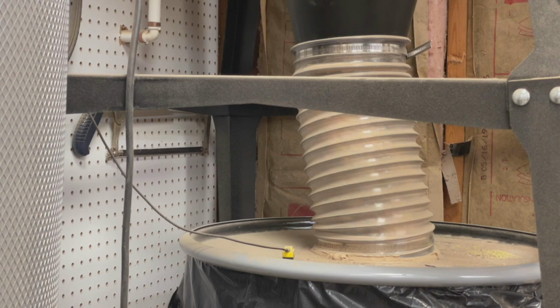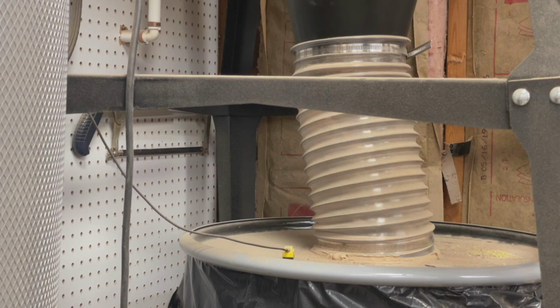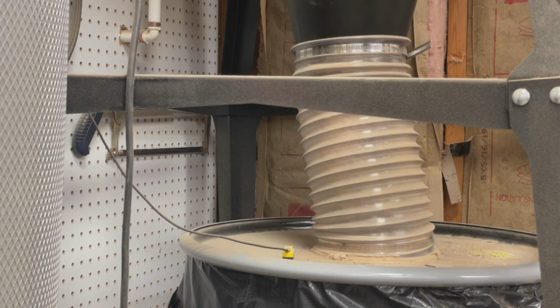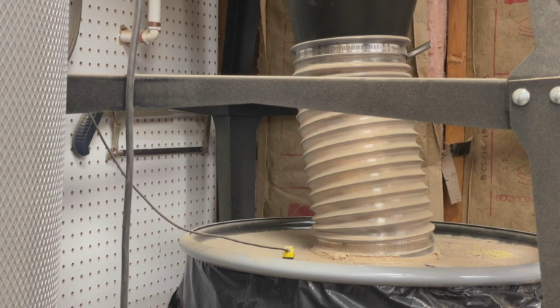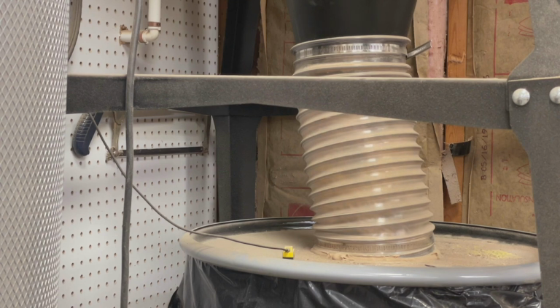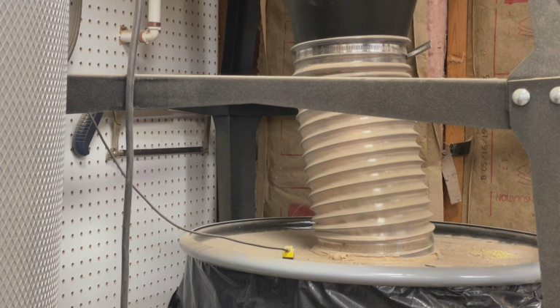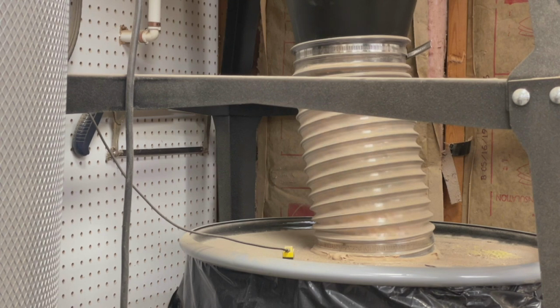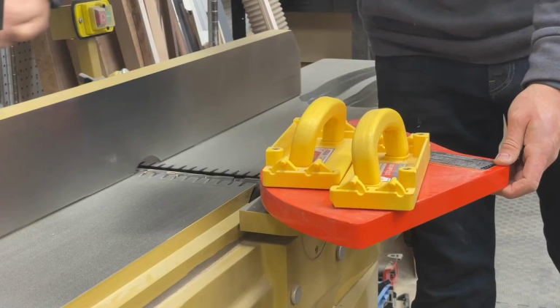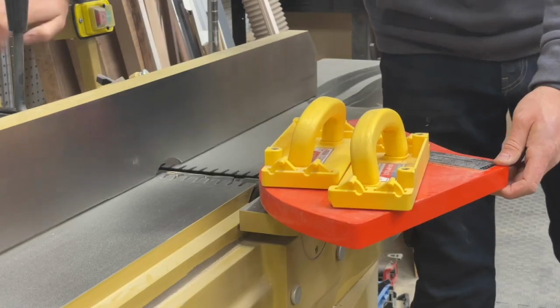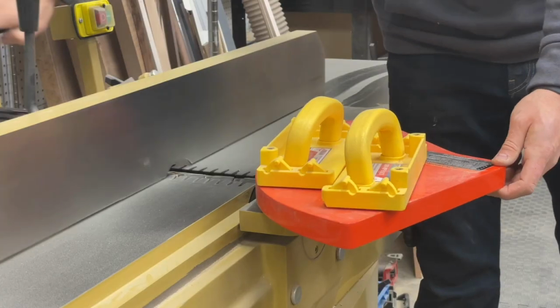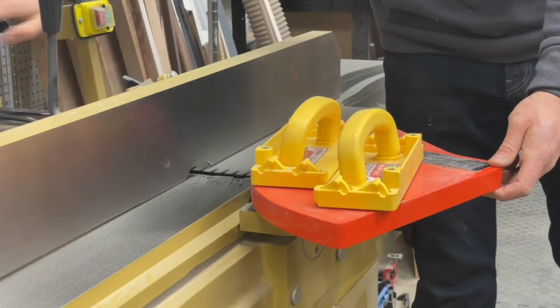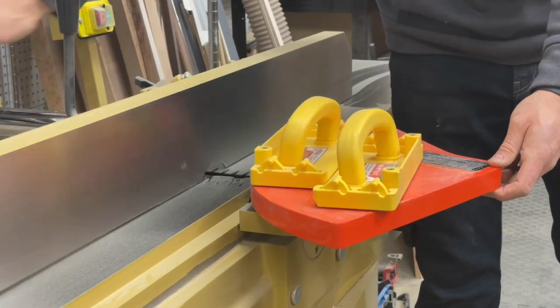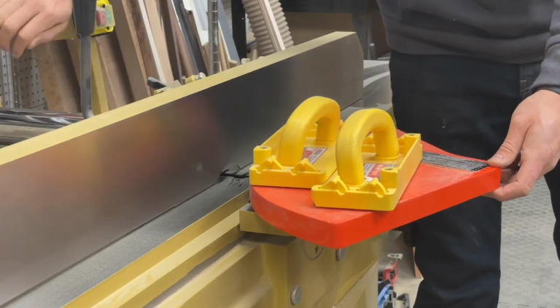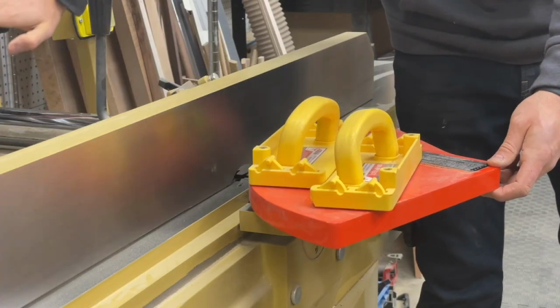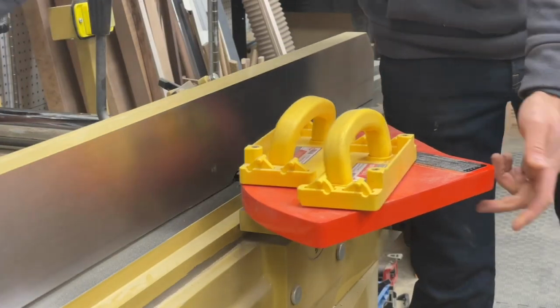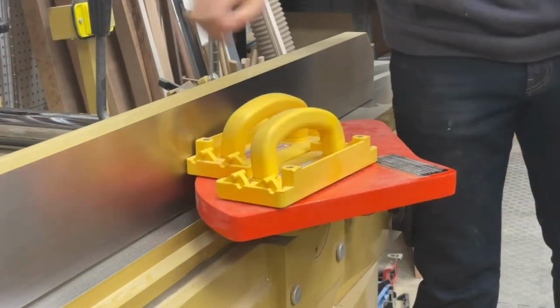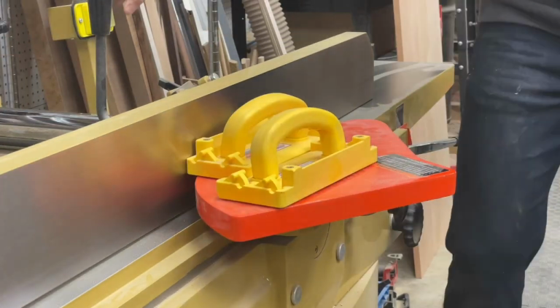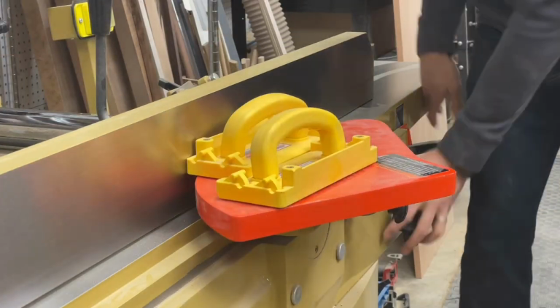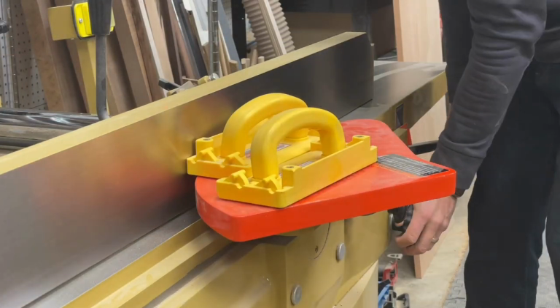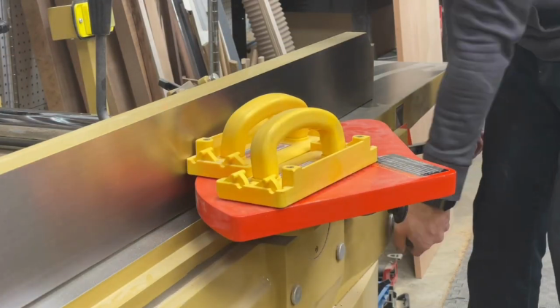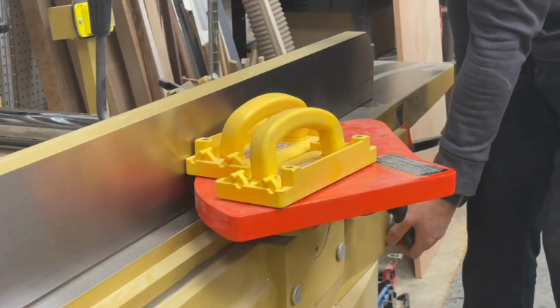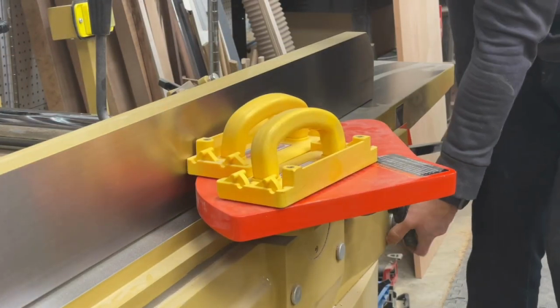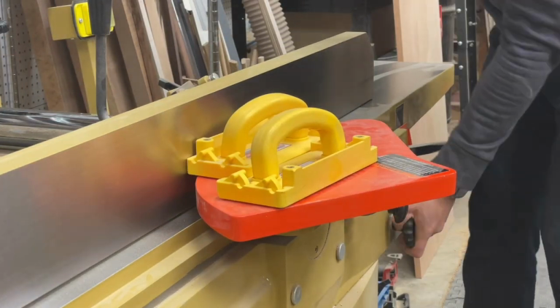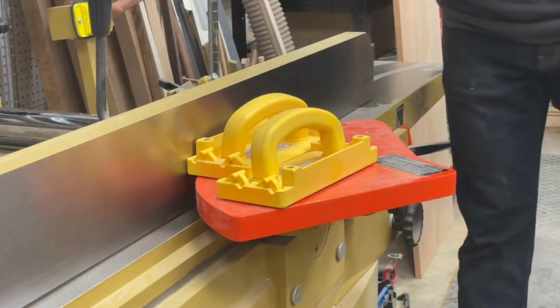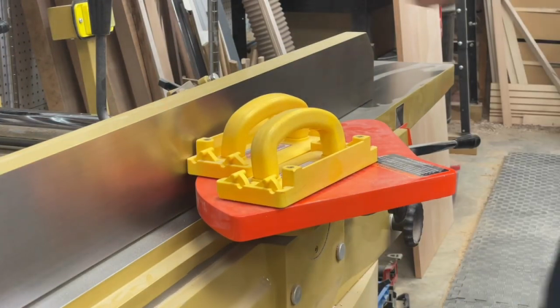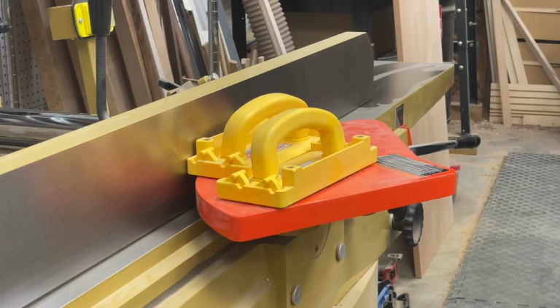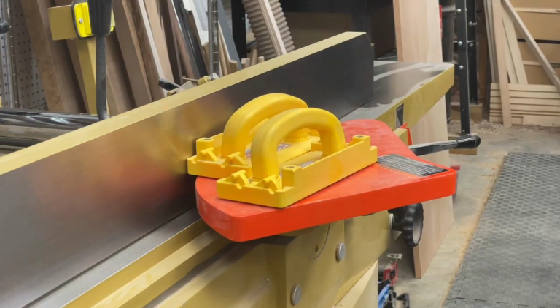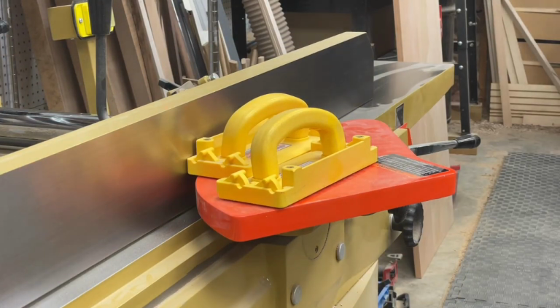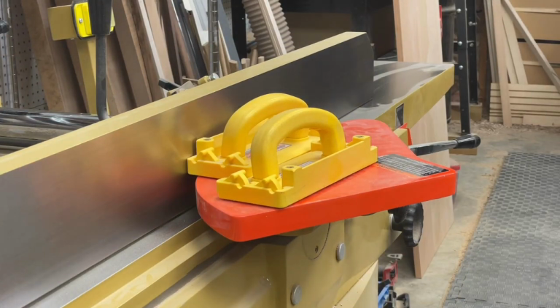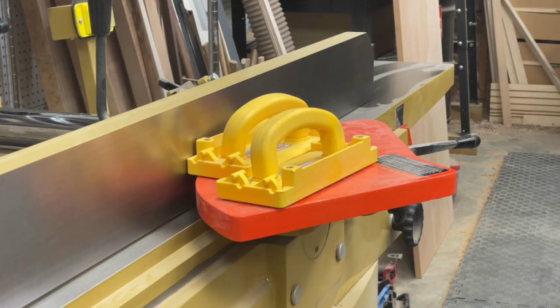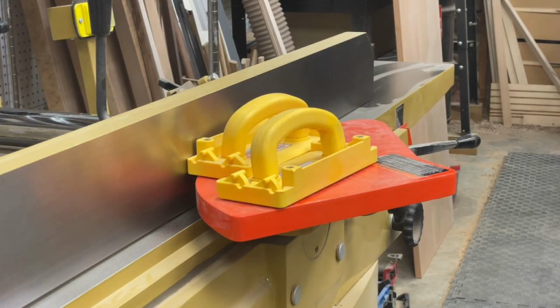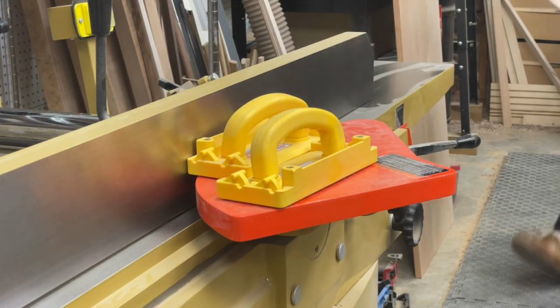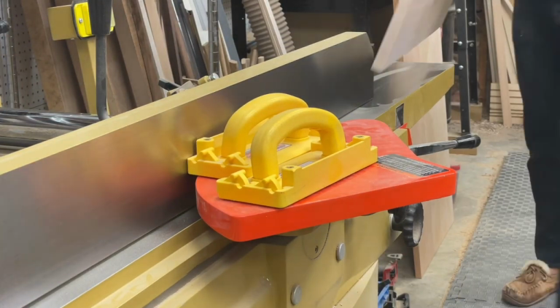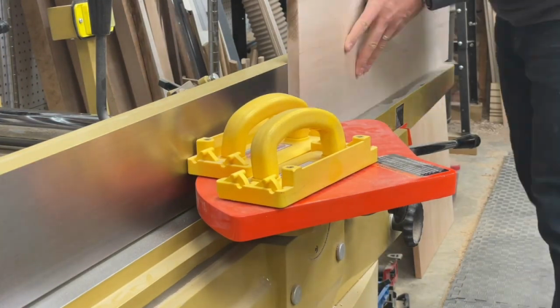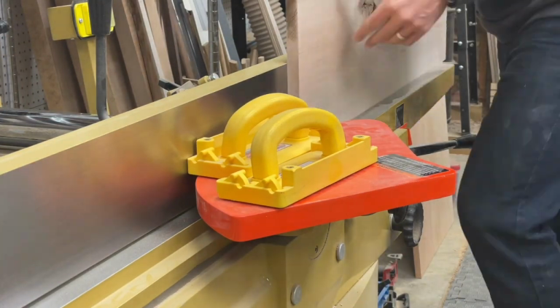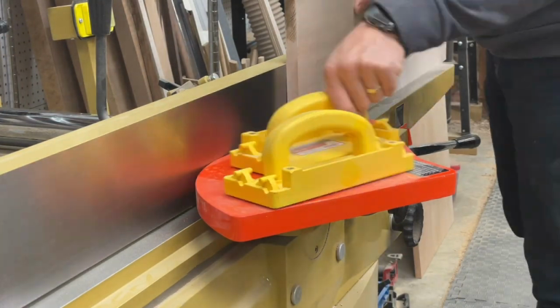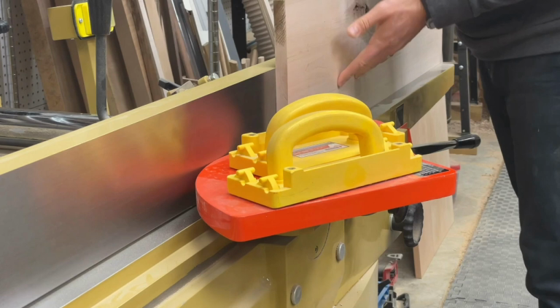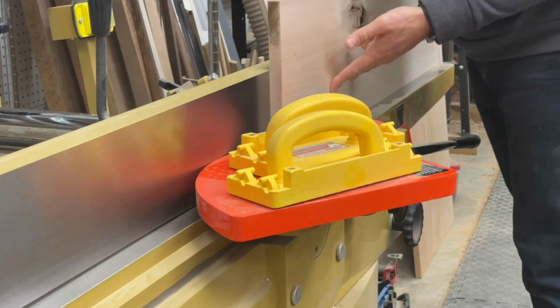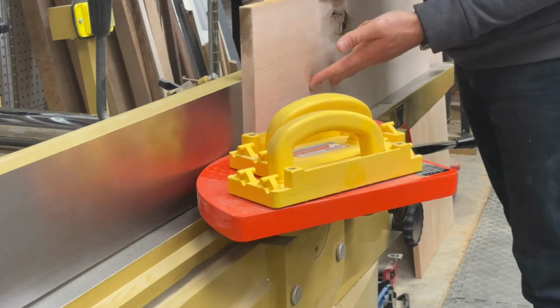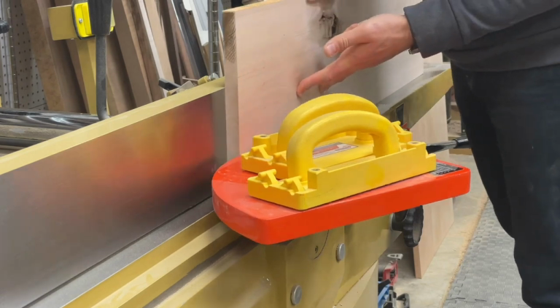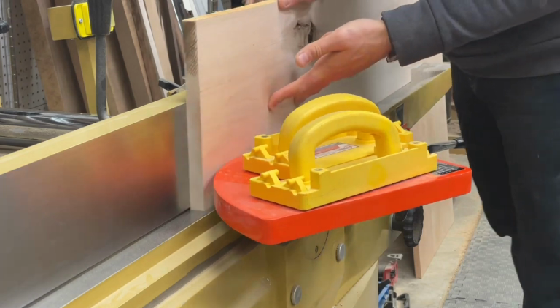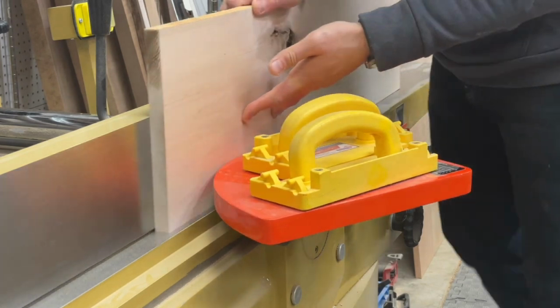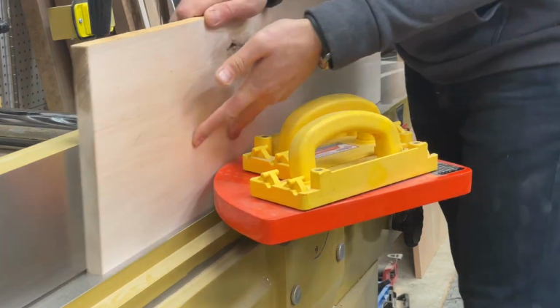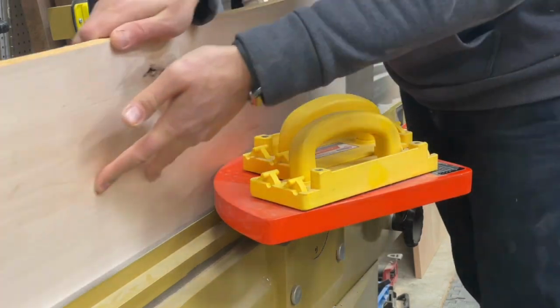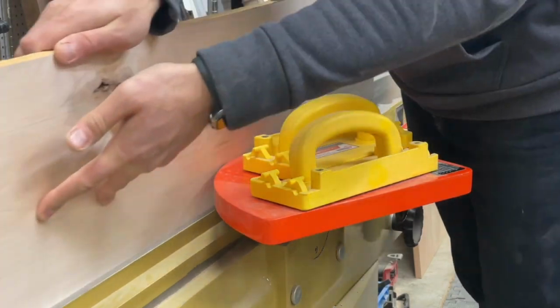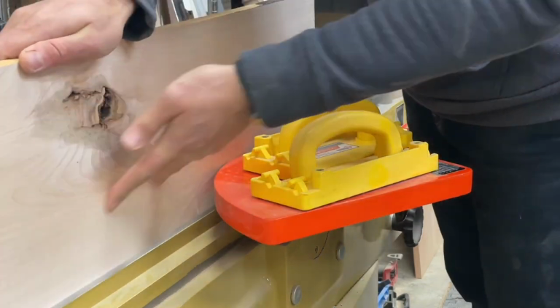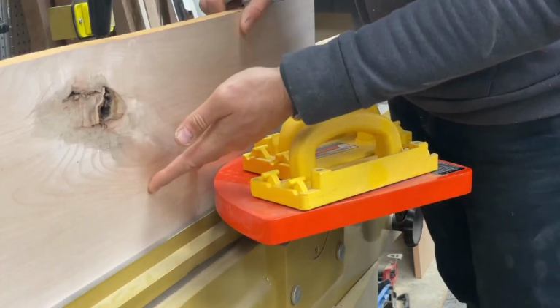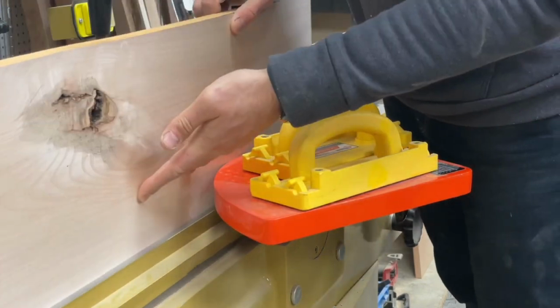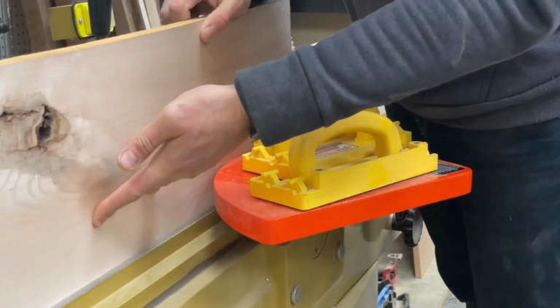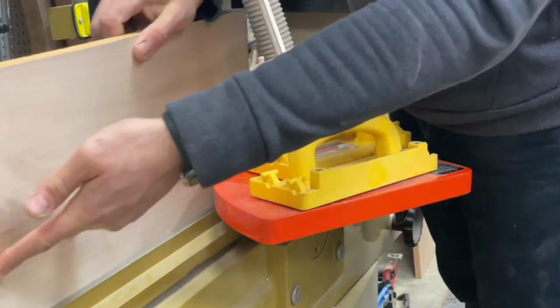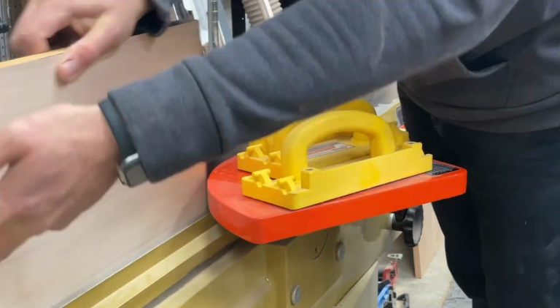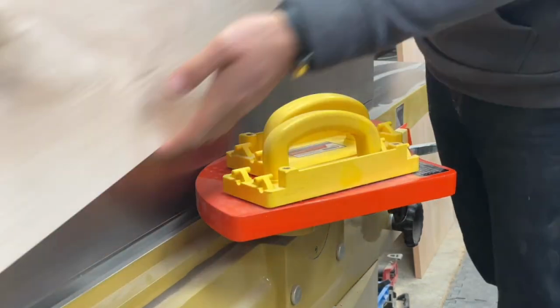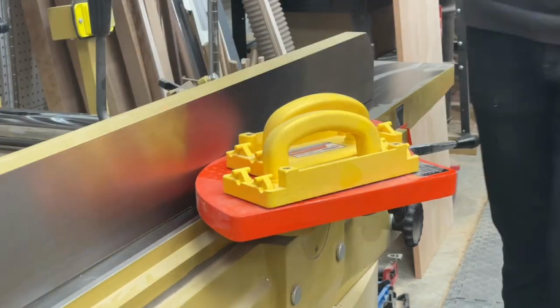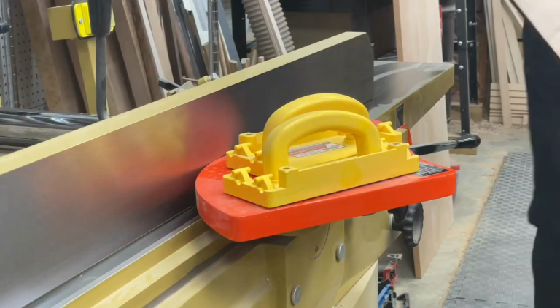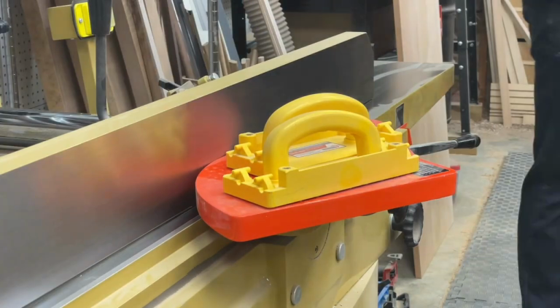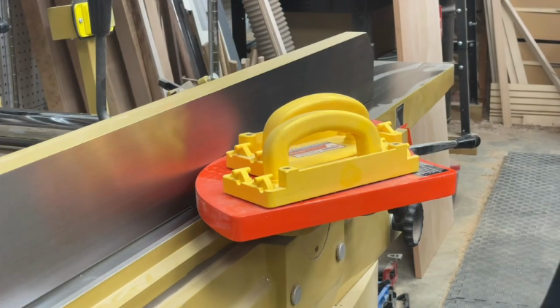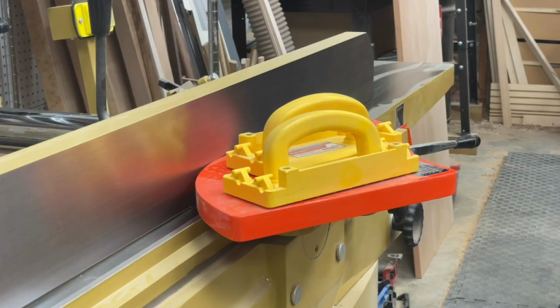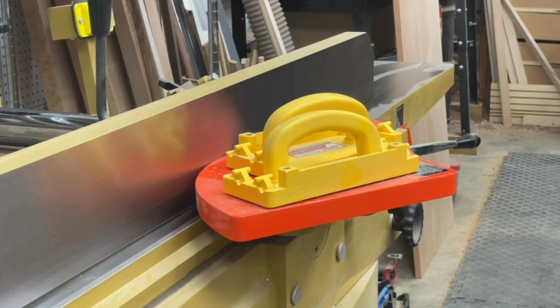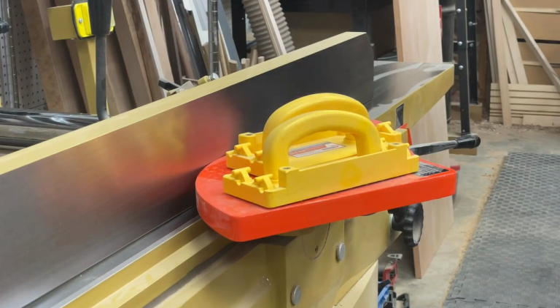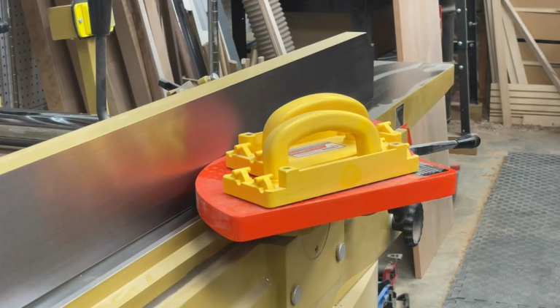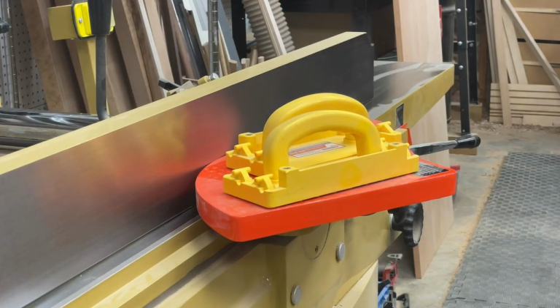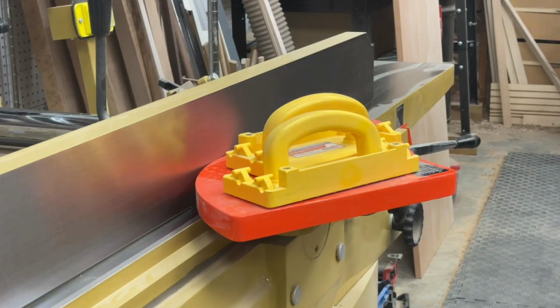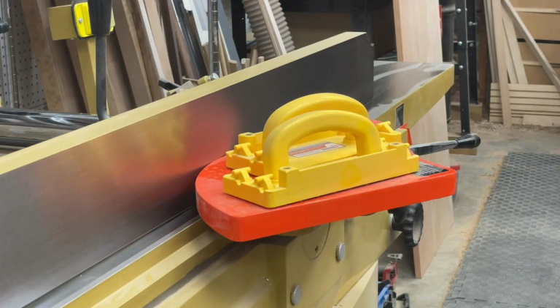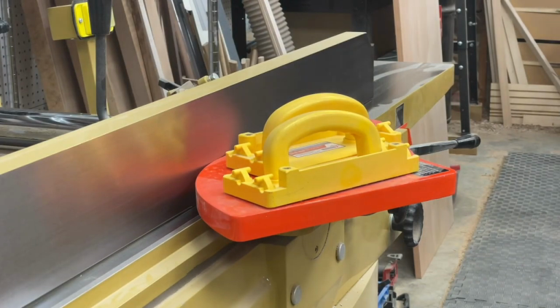I'm also going to clean up one edge at the jointer just to make sure everything lines up nice and square. But again, if you're working with pre-dimensioned lumber you can skip this step.